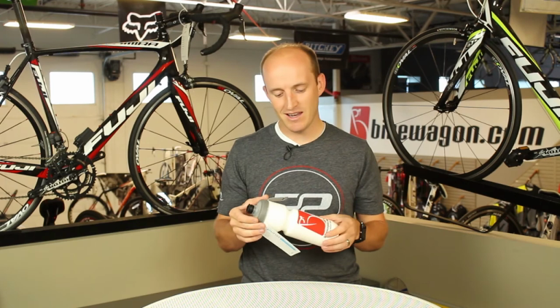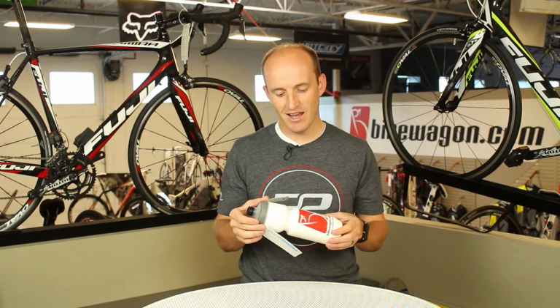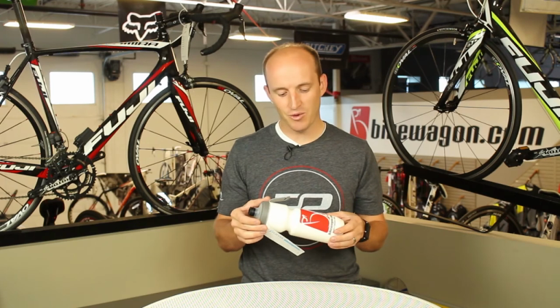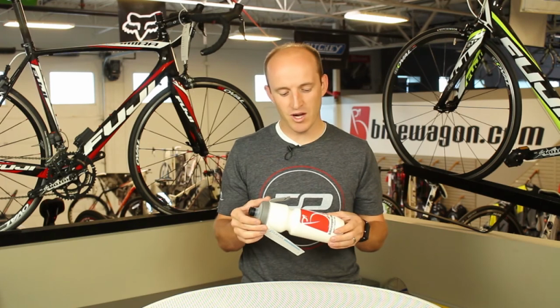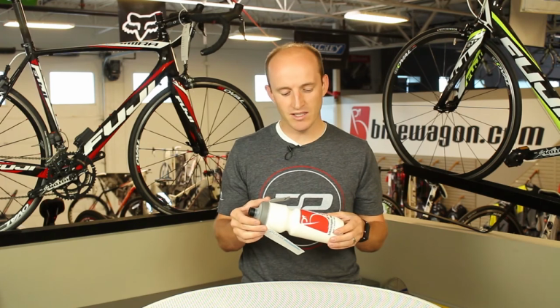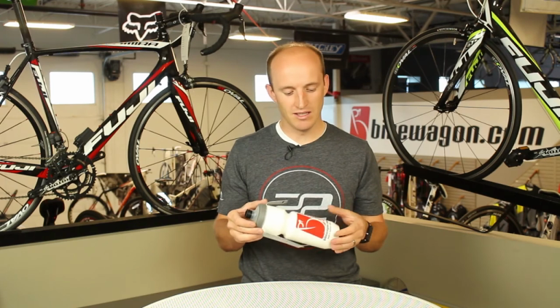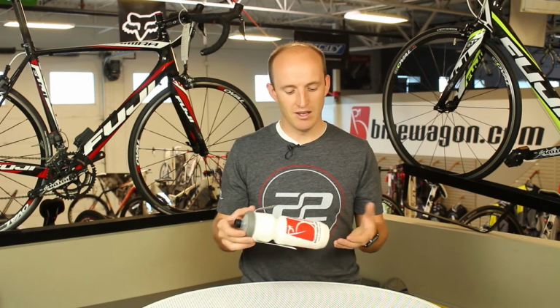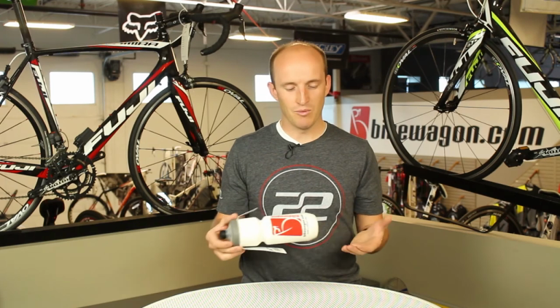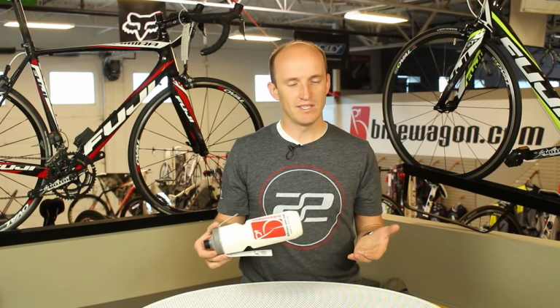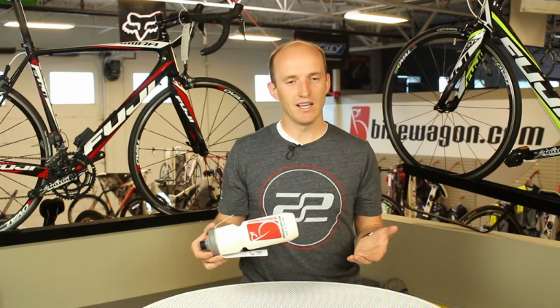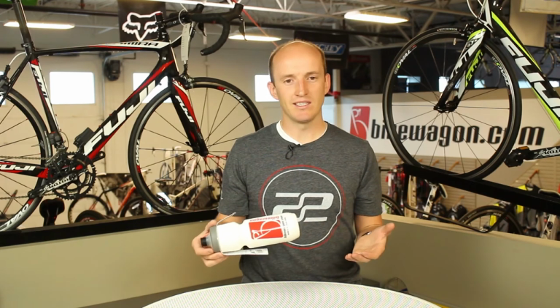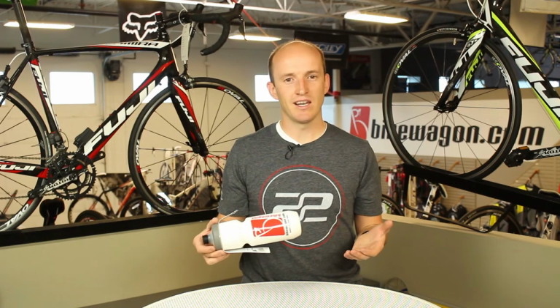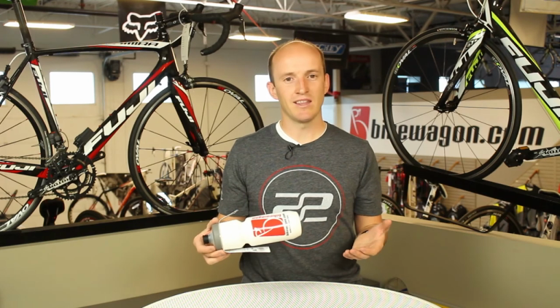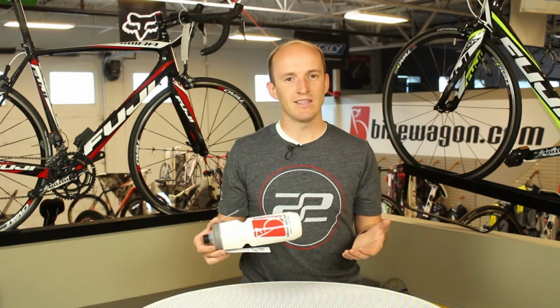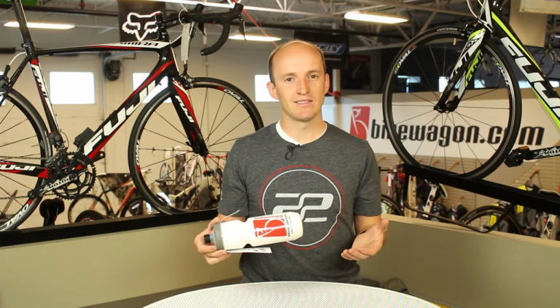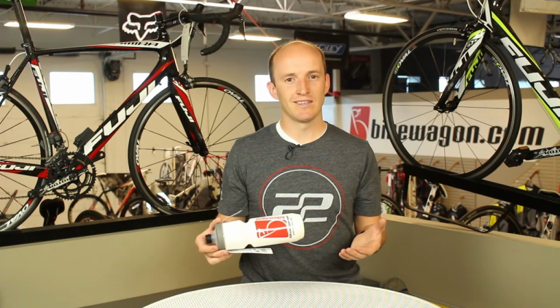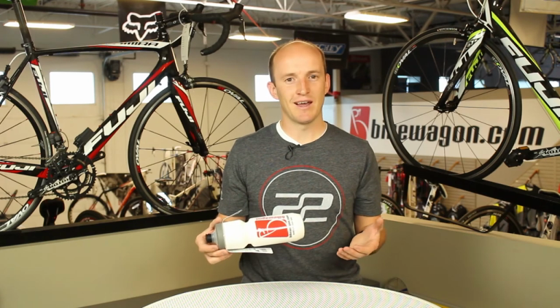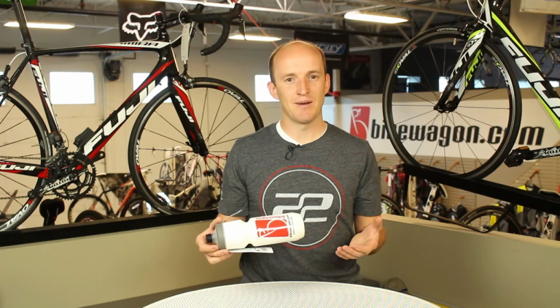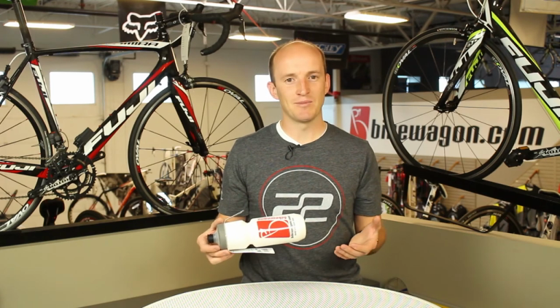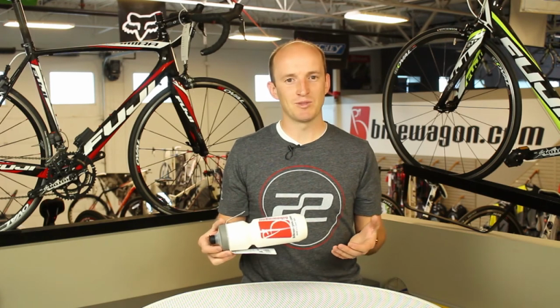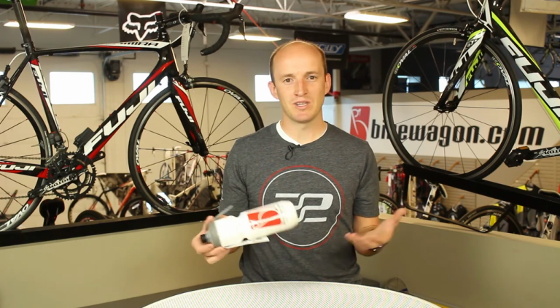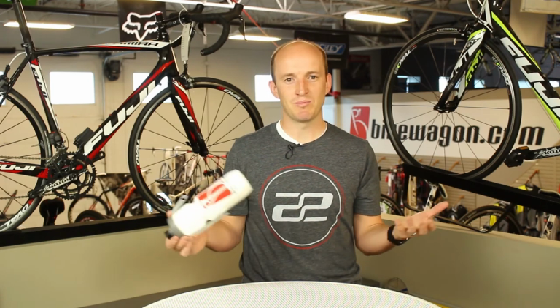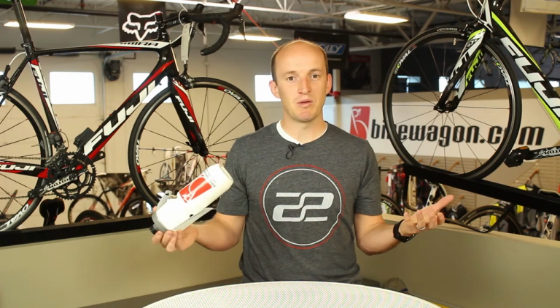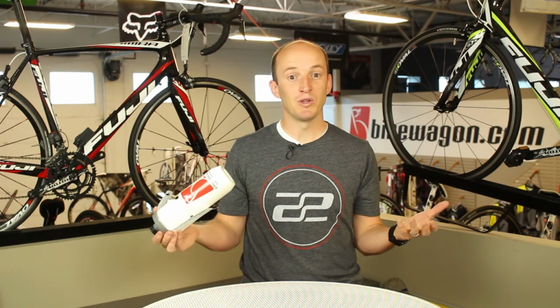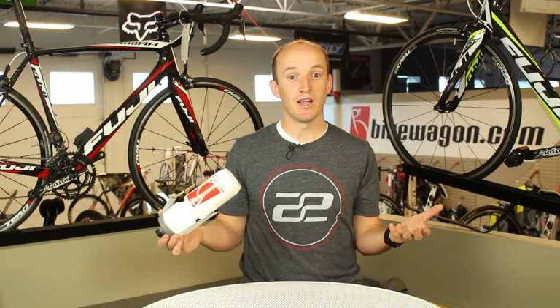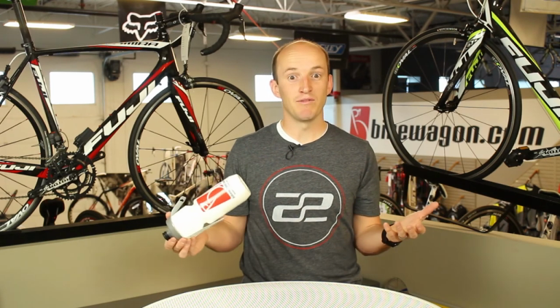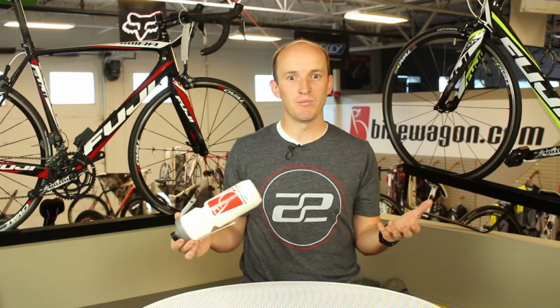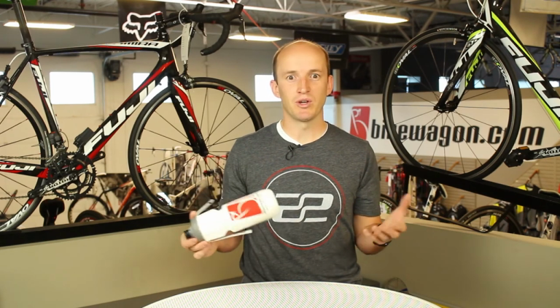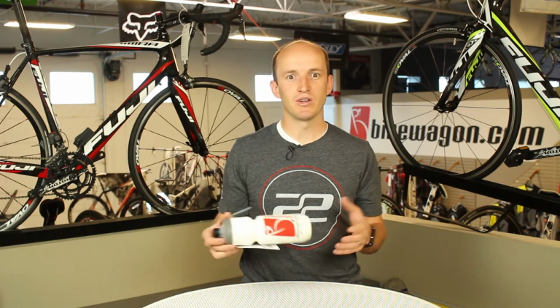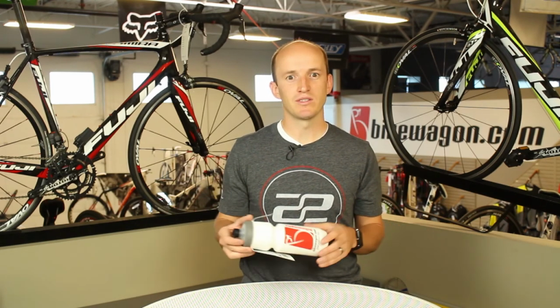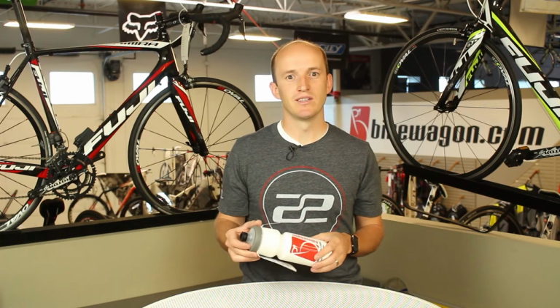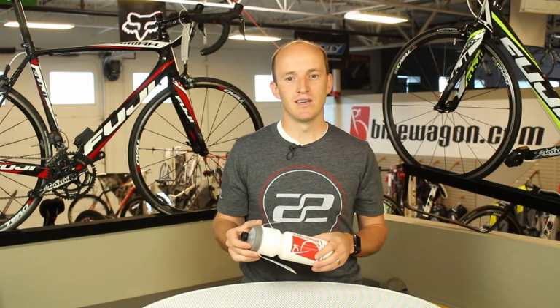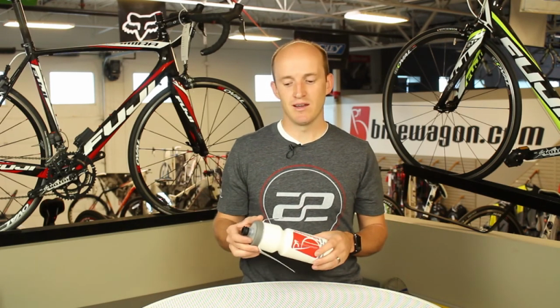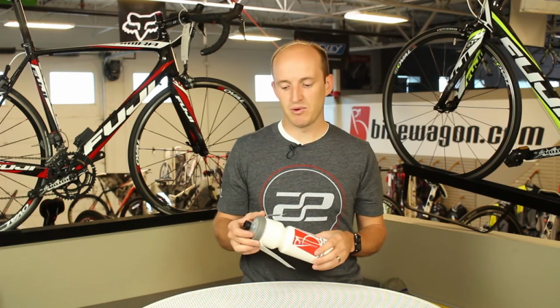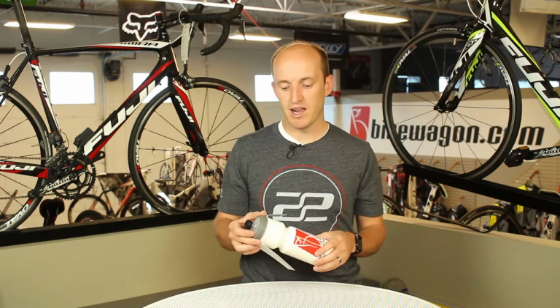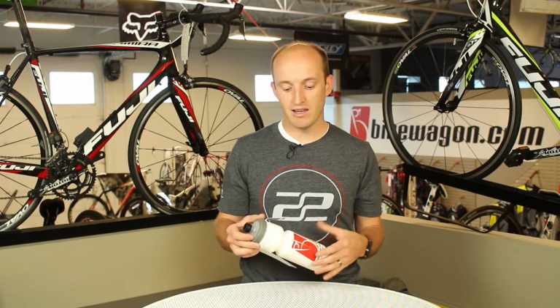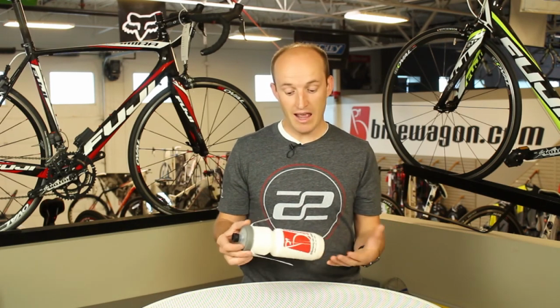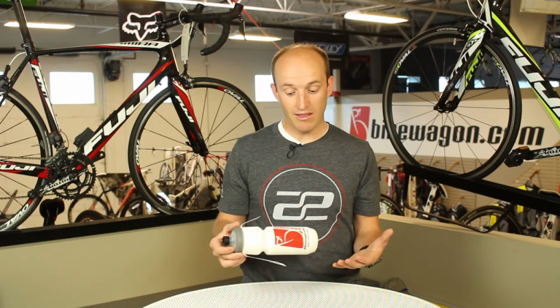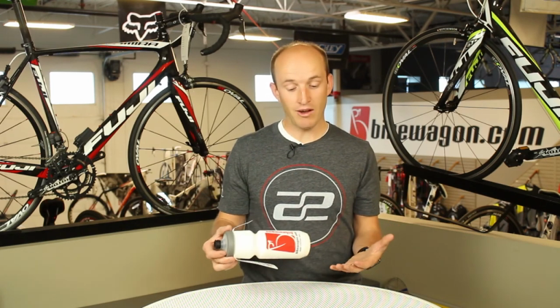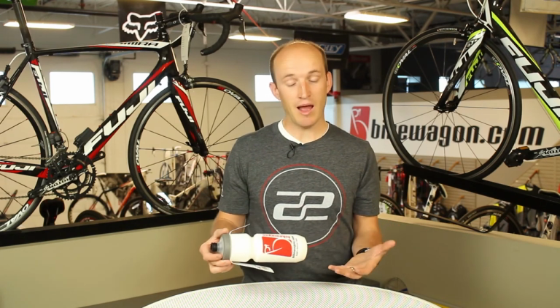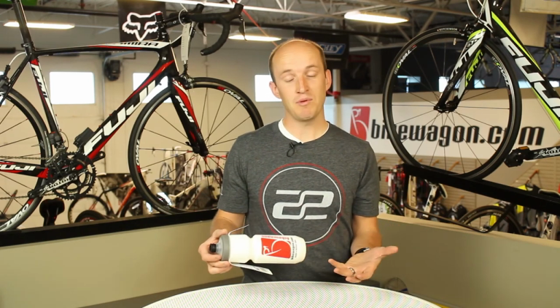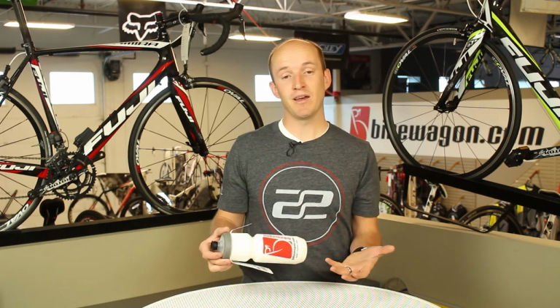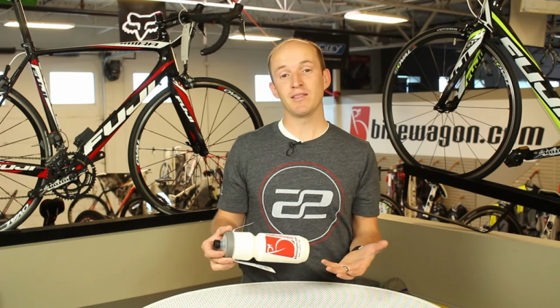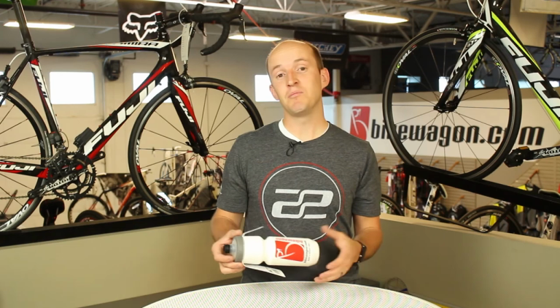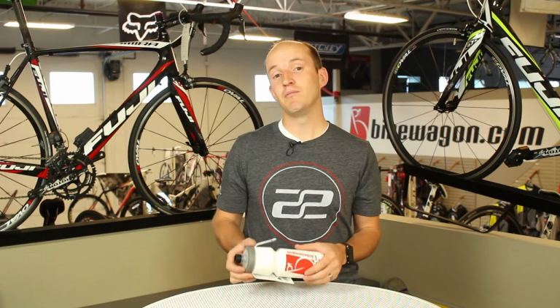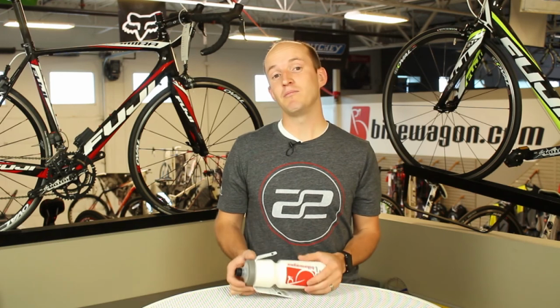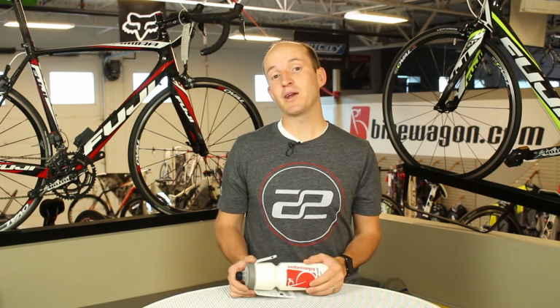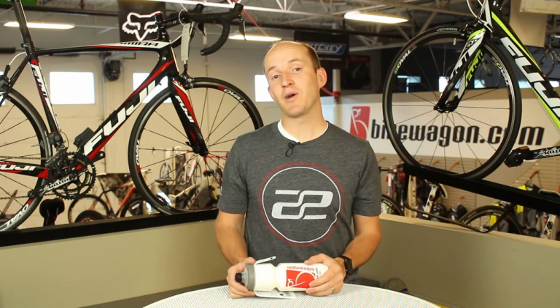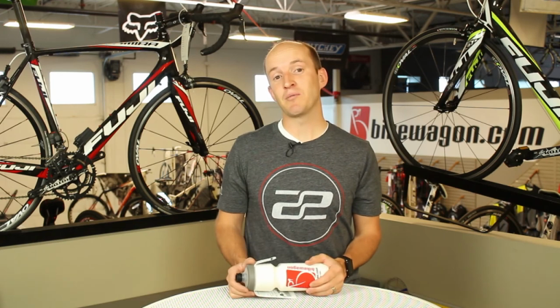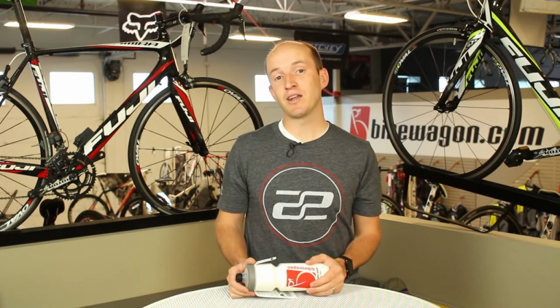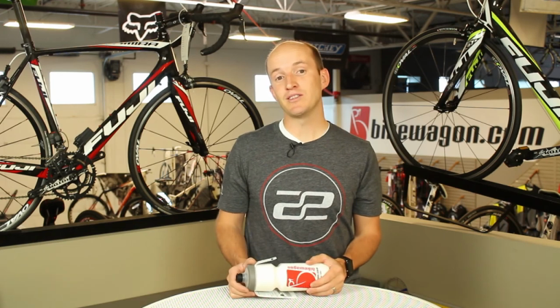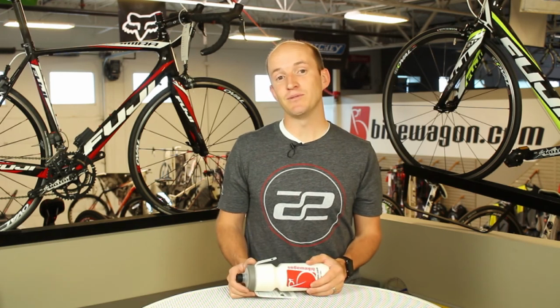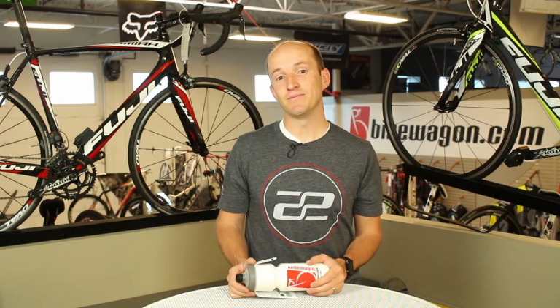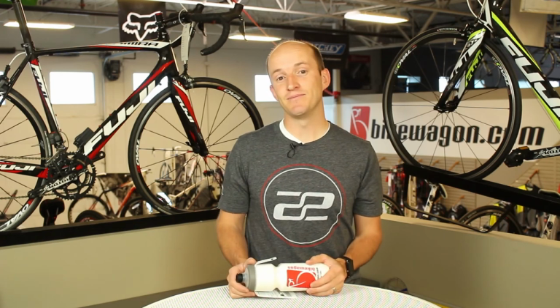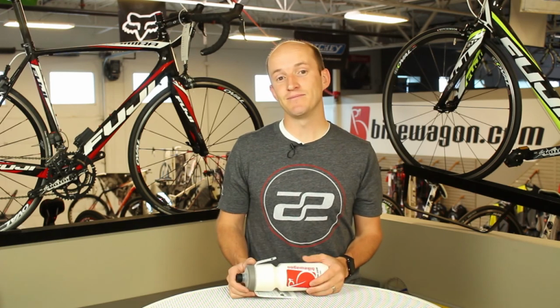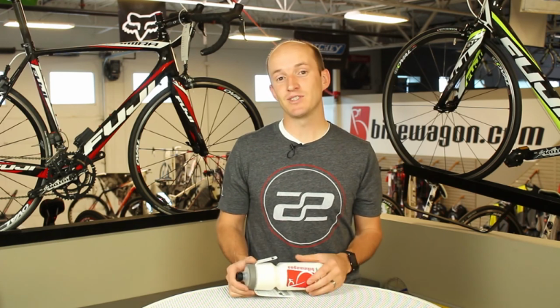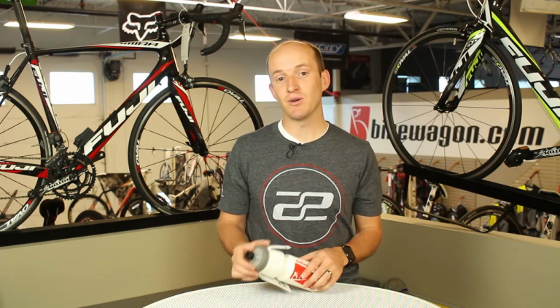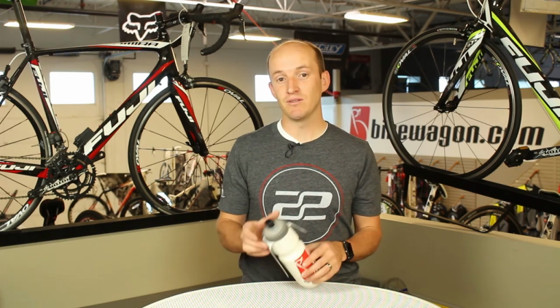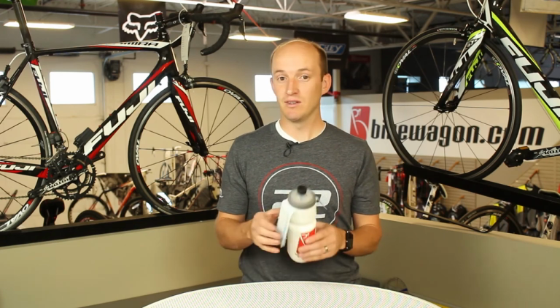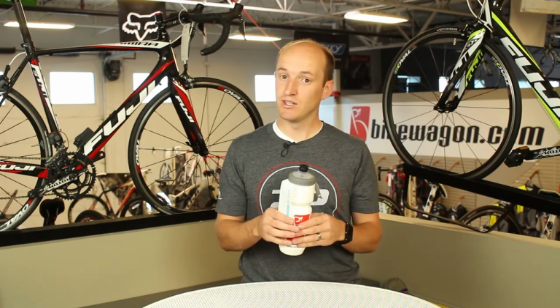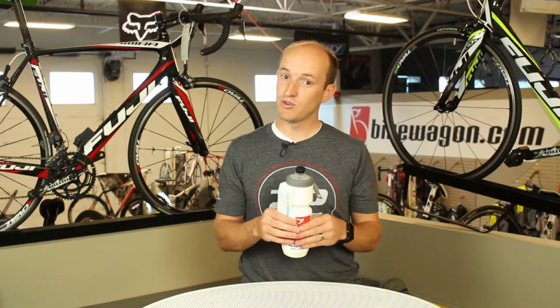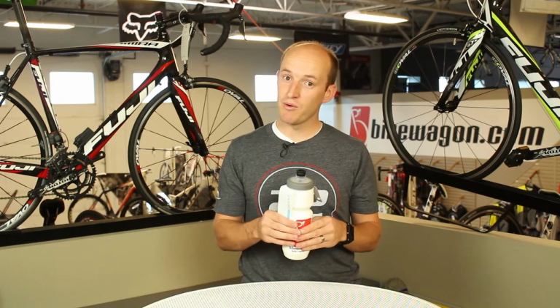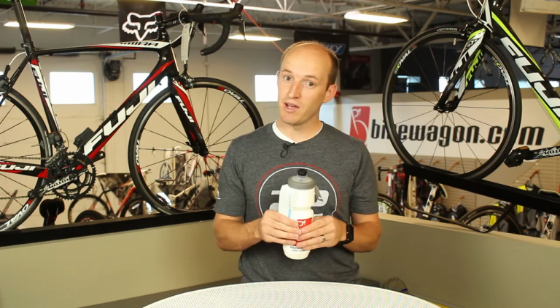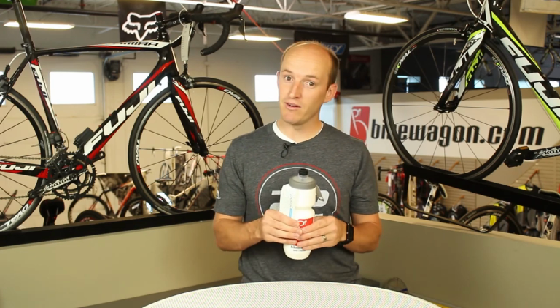We sell a ton of these just because people love the Purist brand, and they're happy about the Bike Wagon brand too. So try one out.